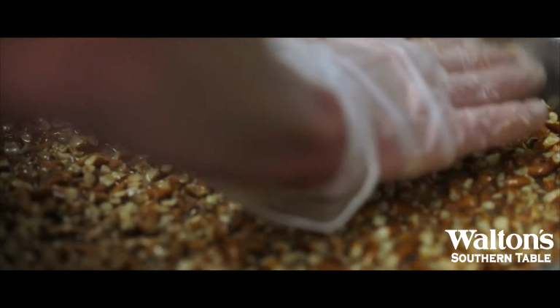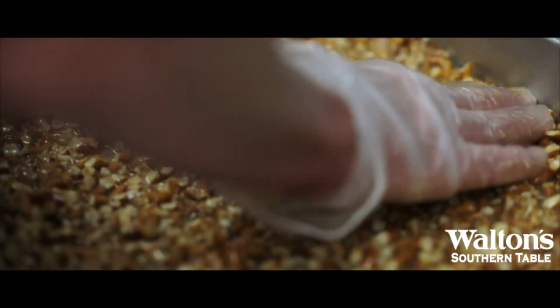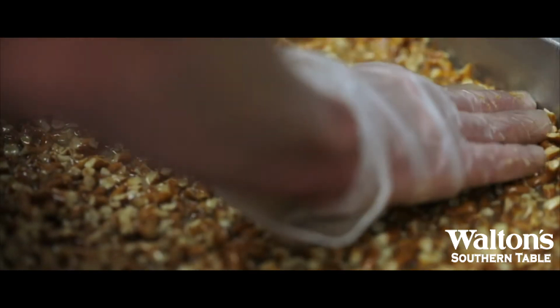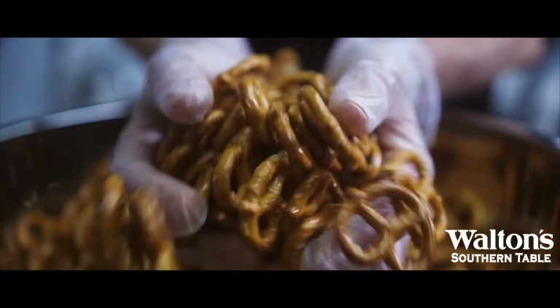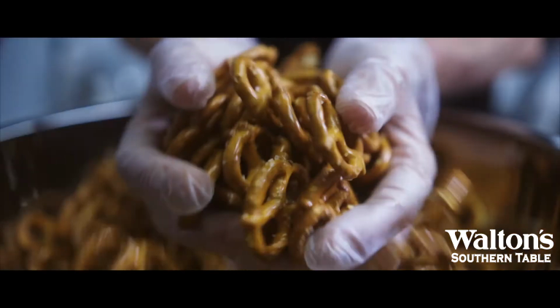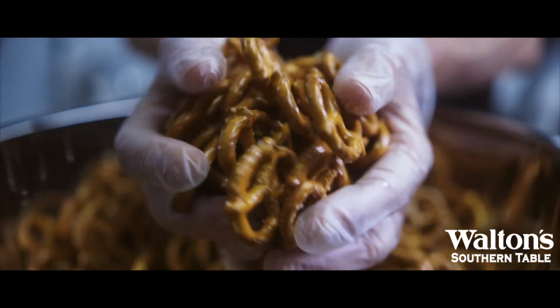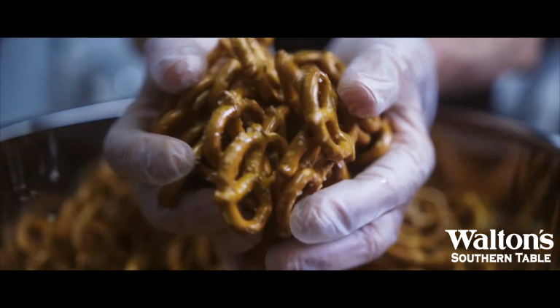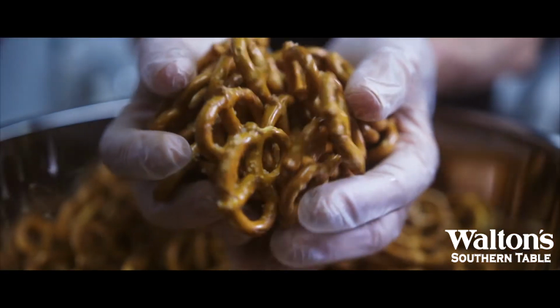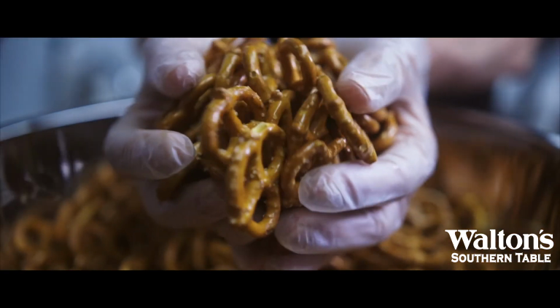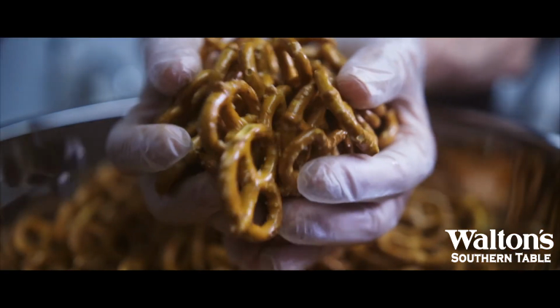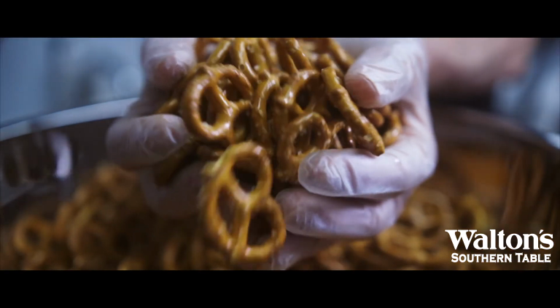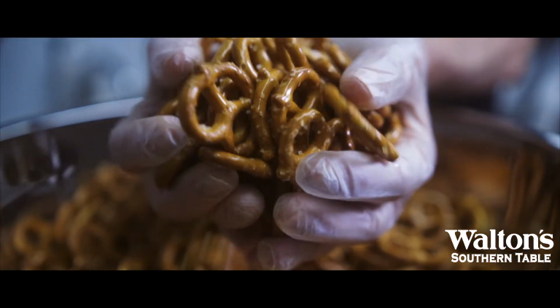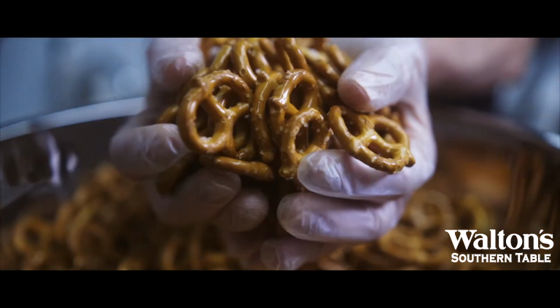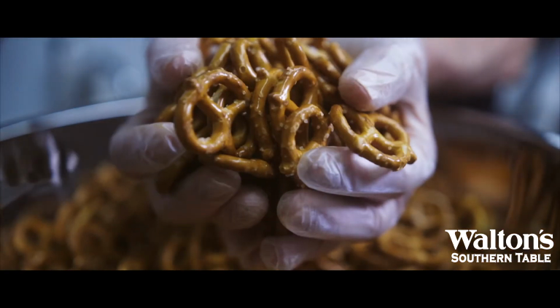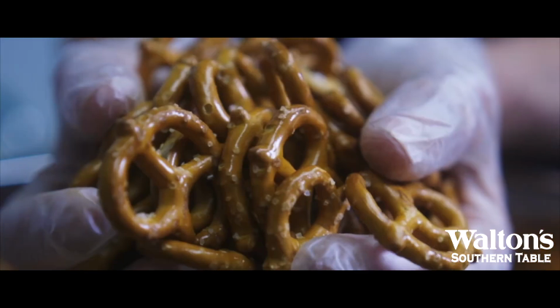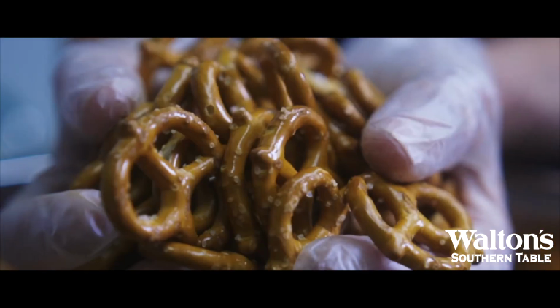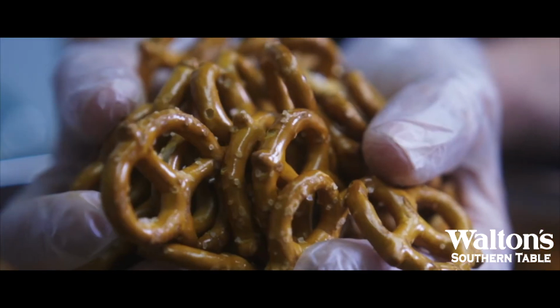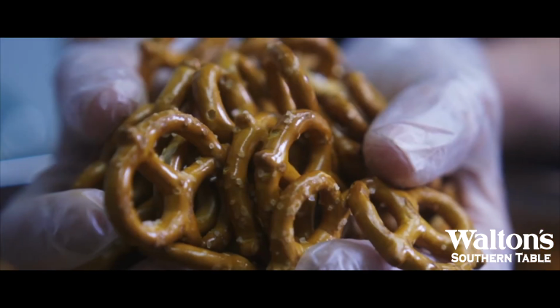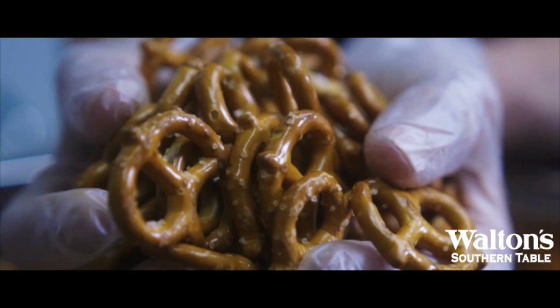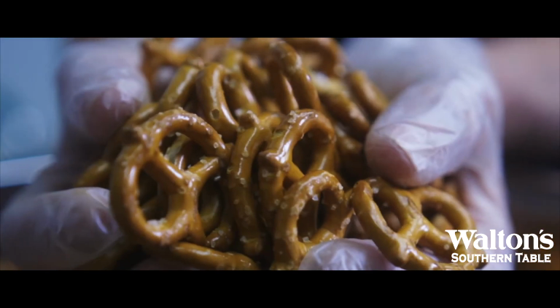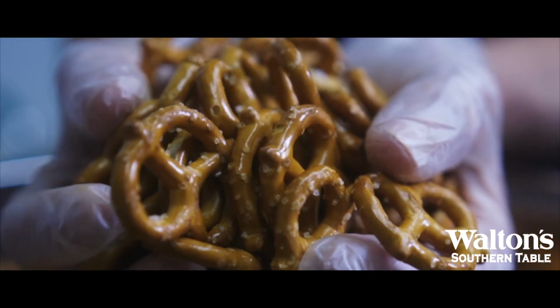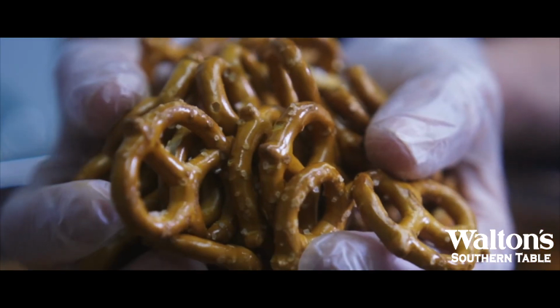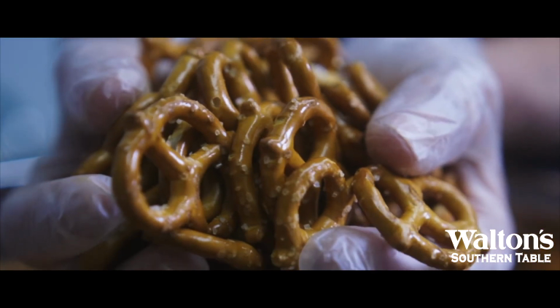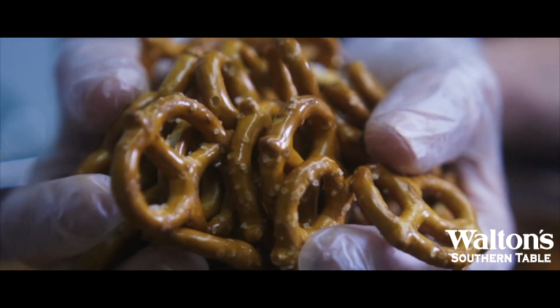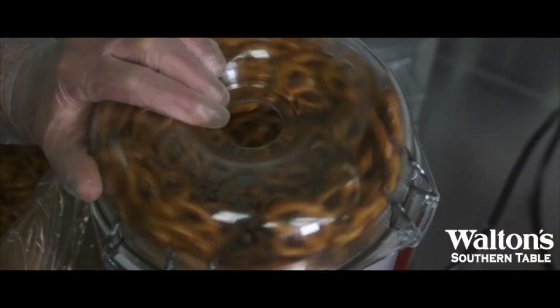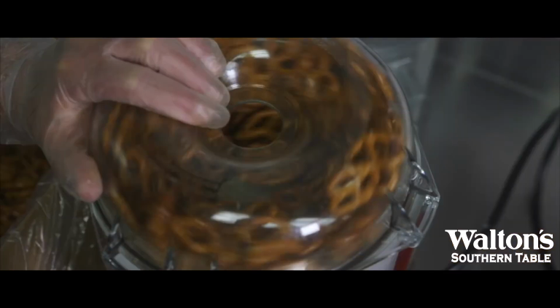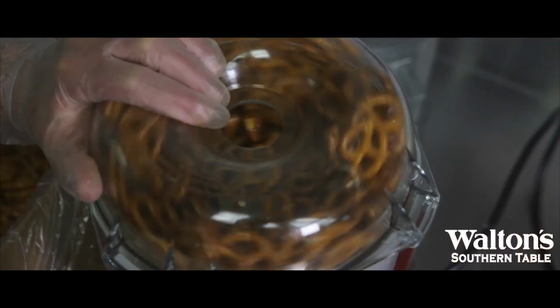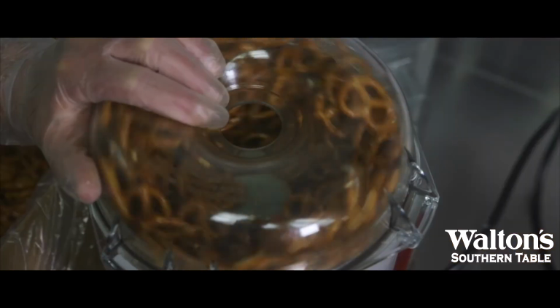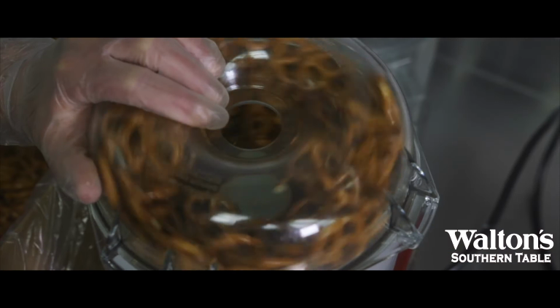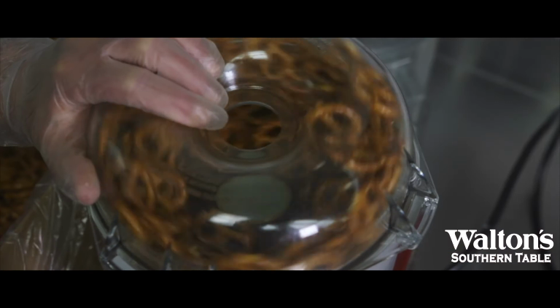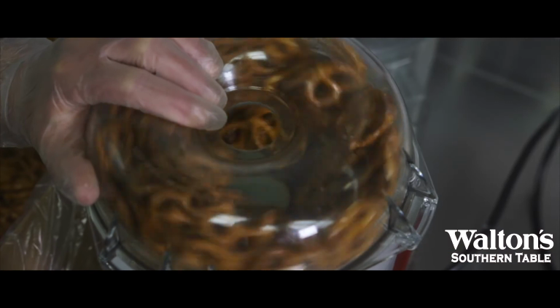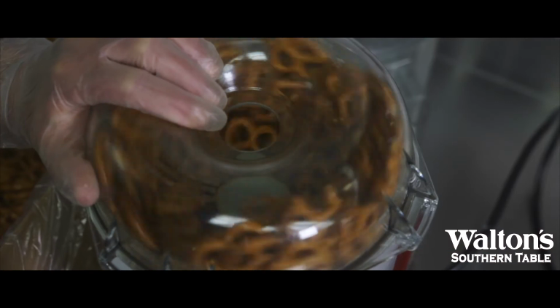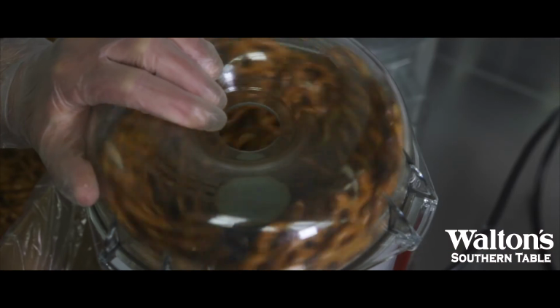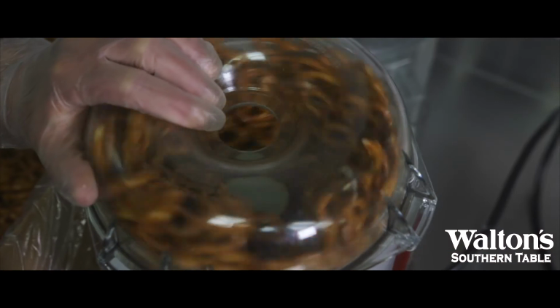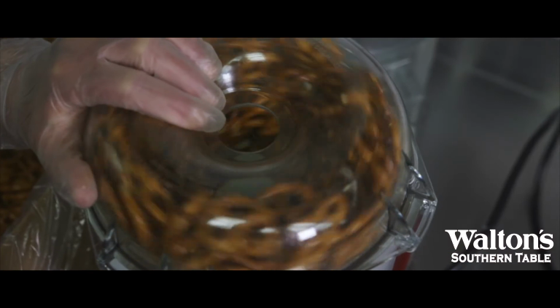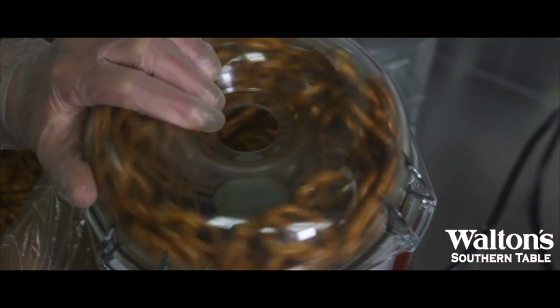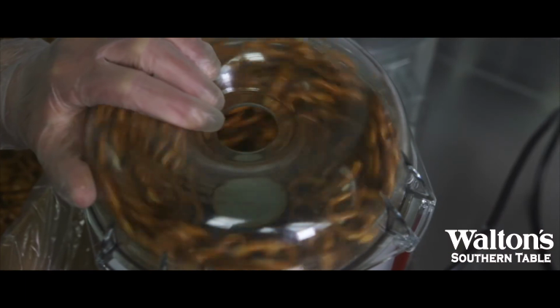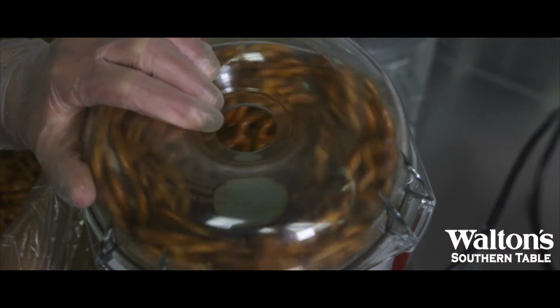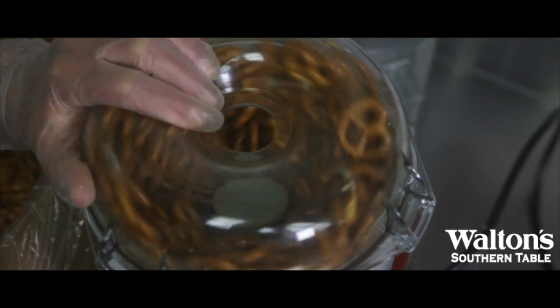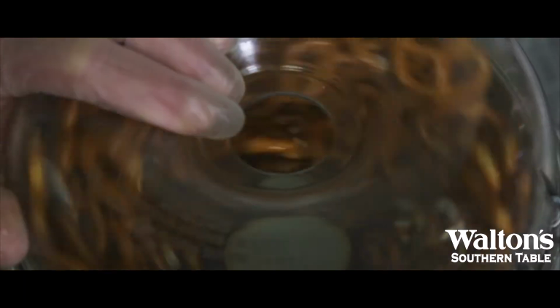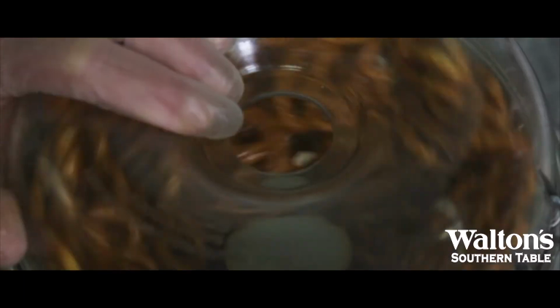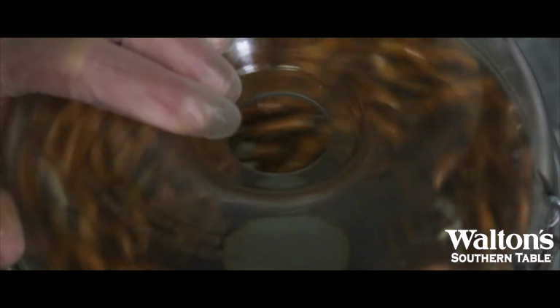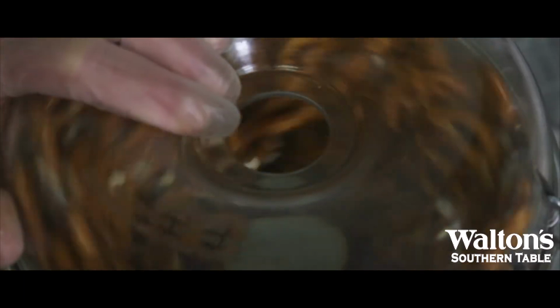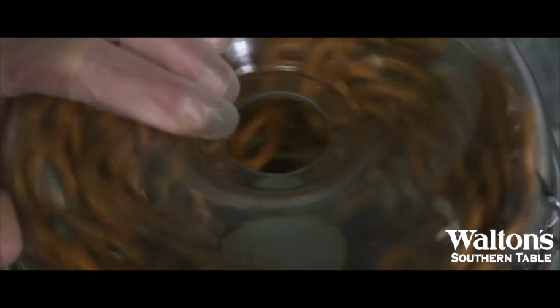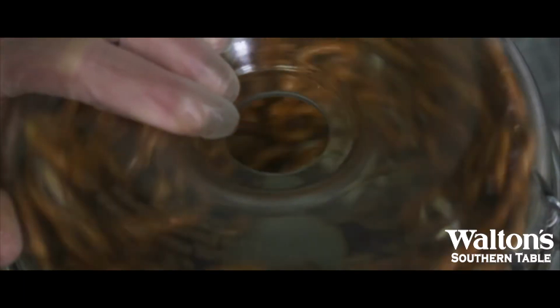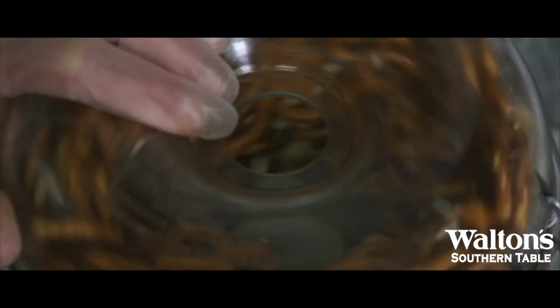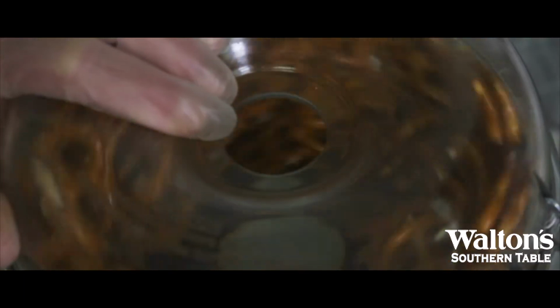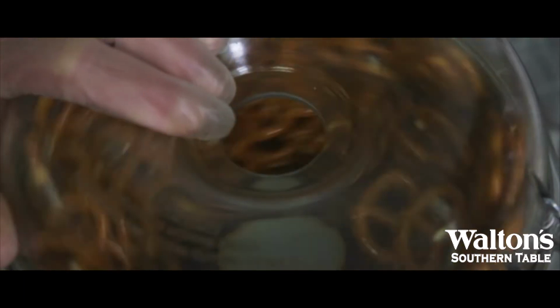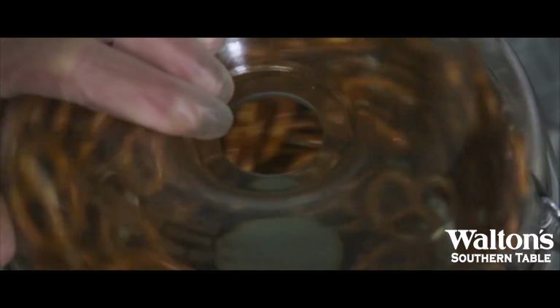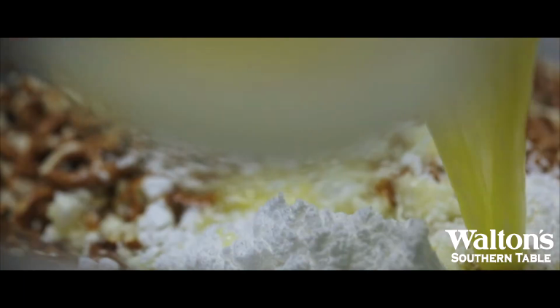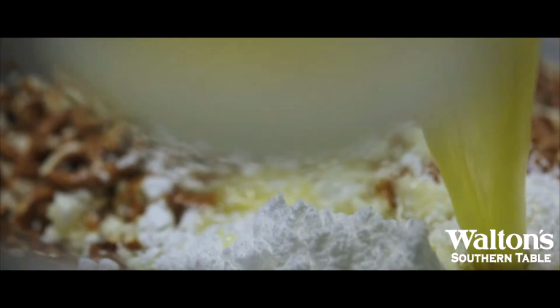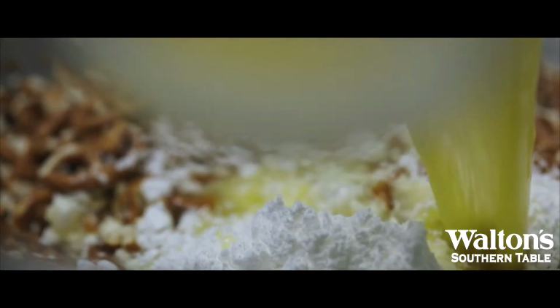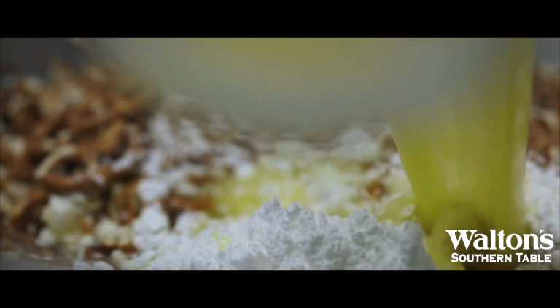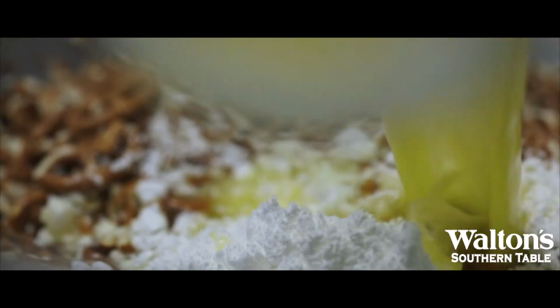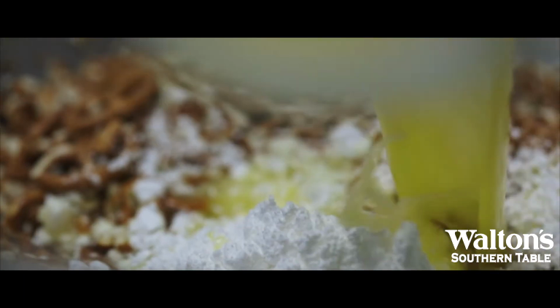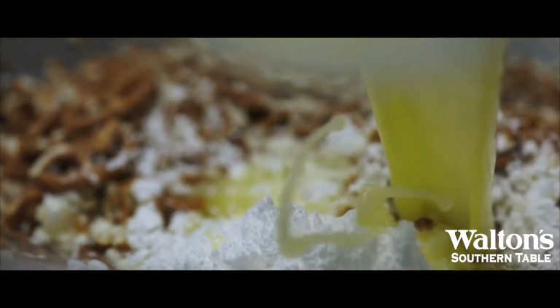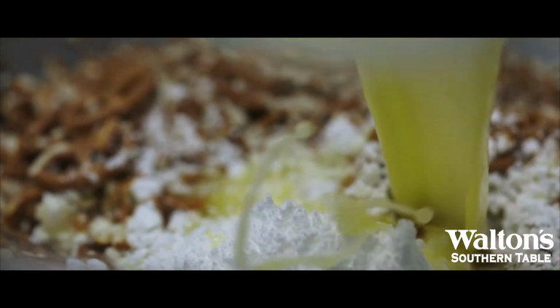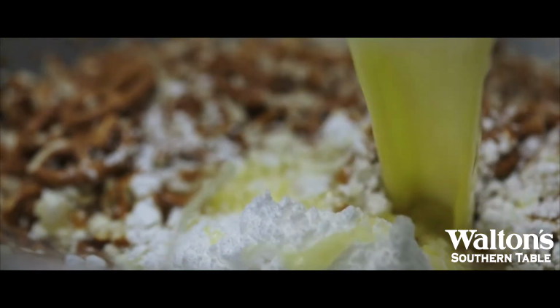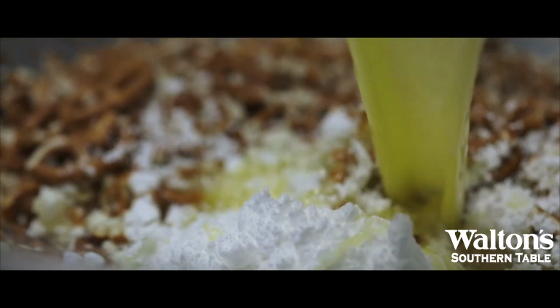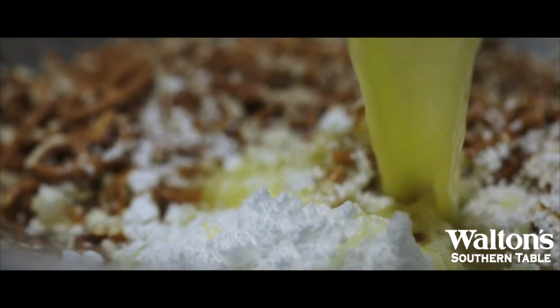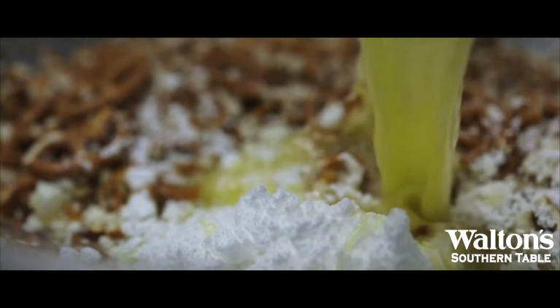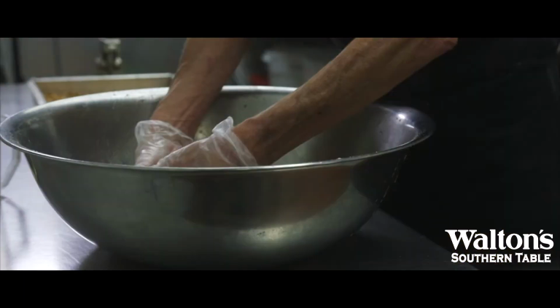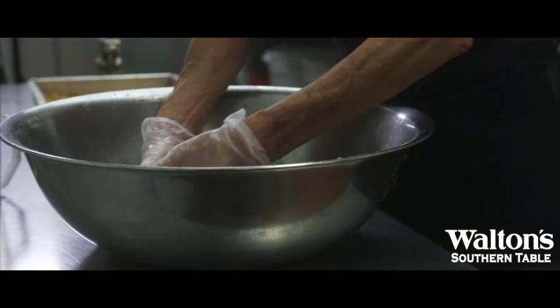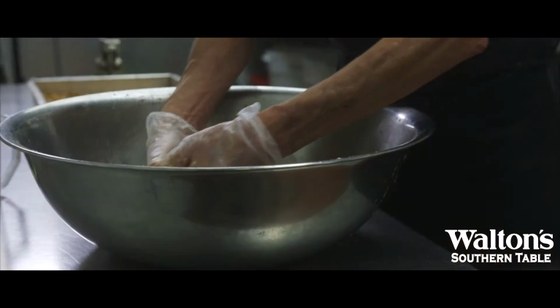The crust is special because of its authenticity. We use real pretzels, real butter, and it's made by hand every time.